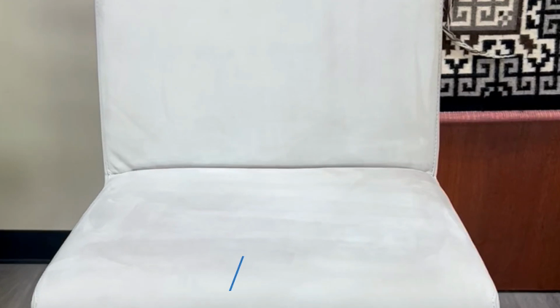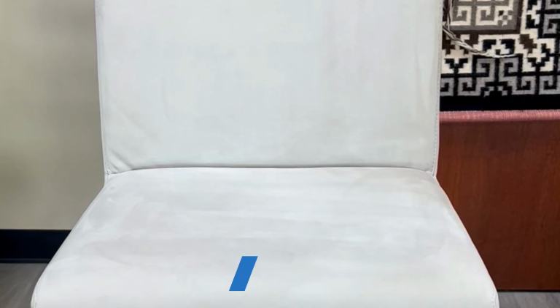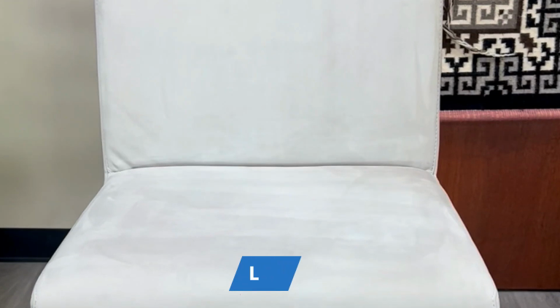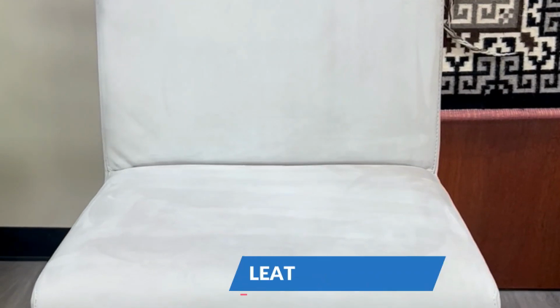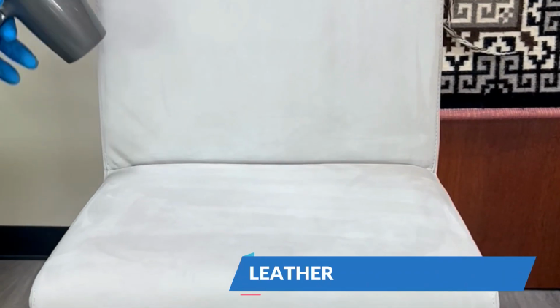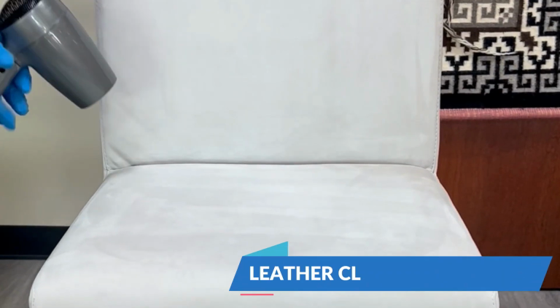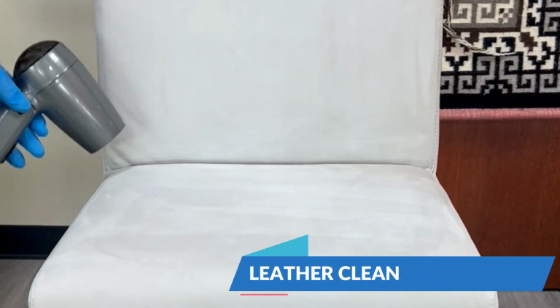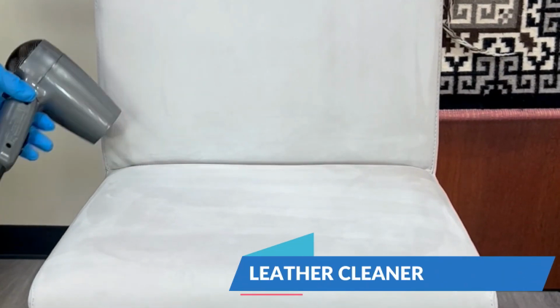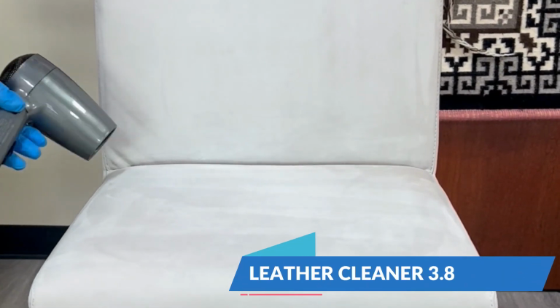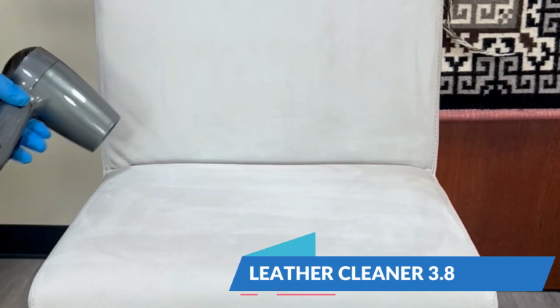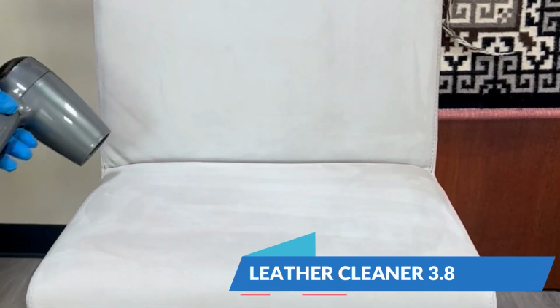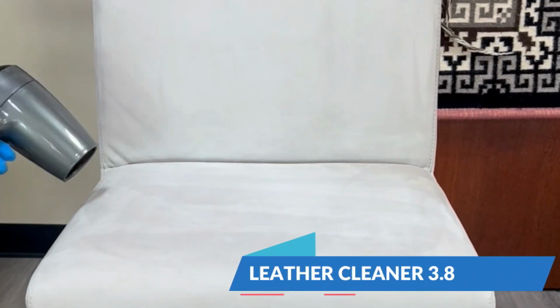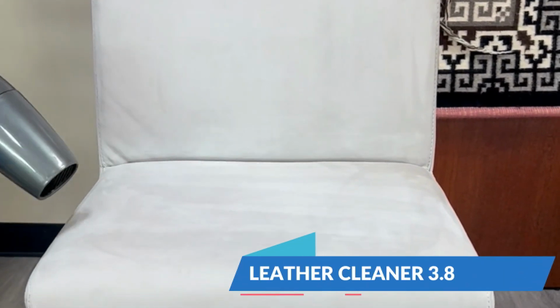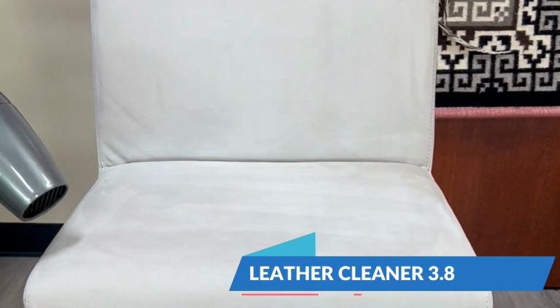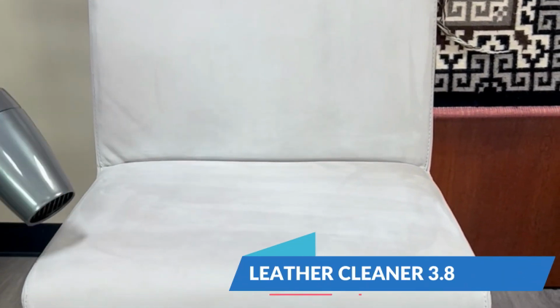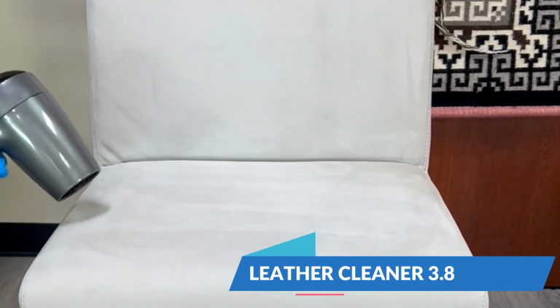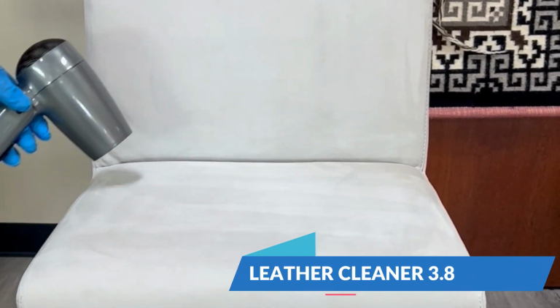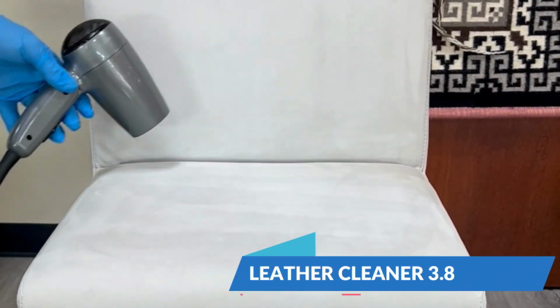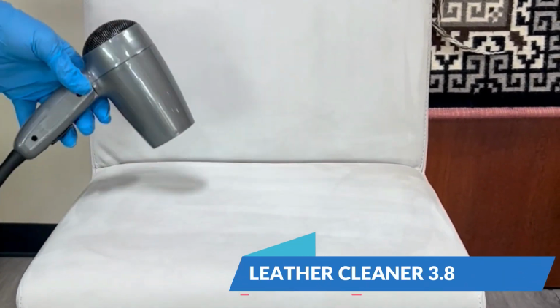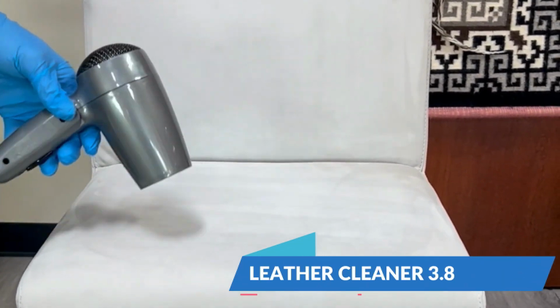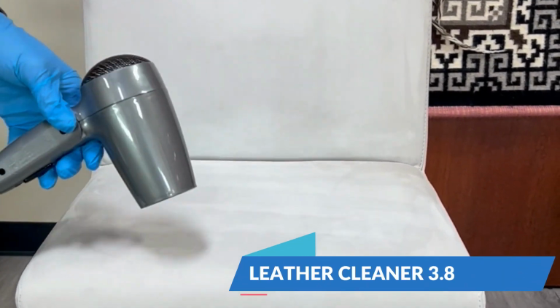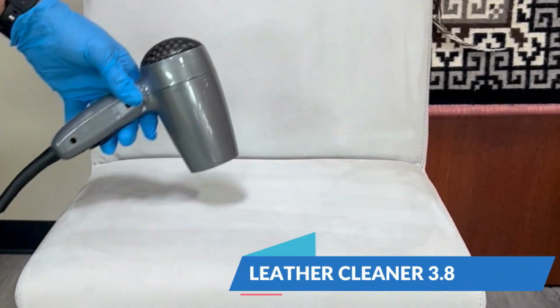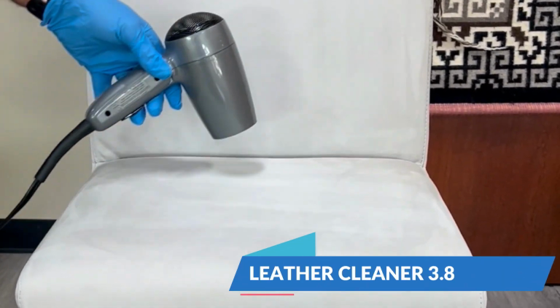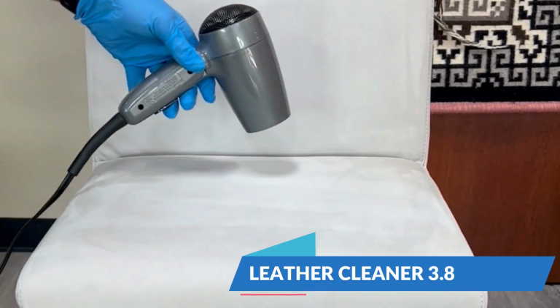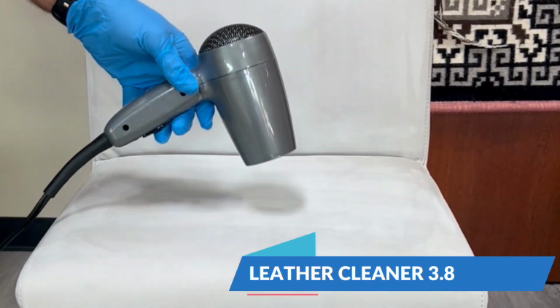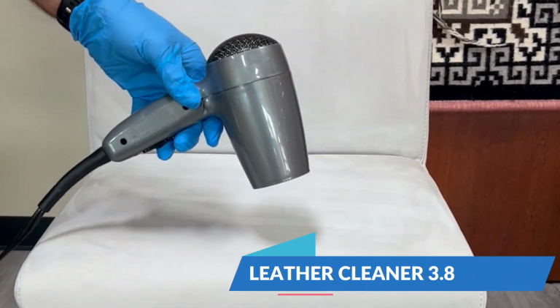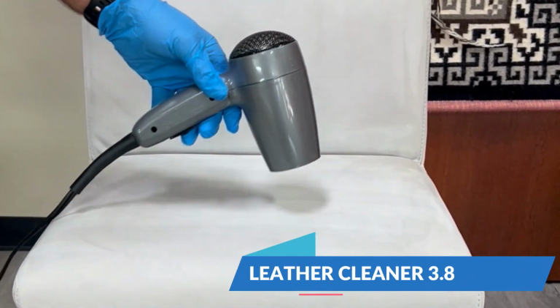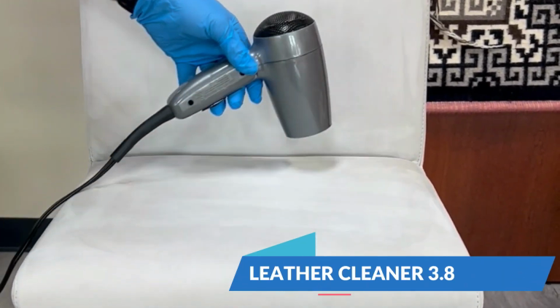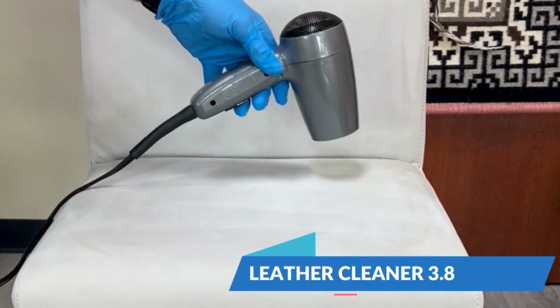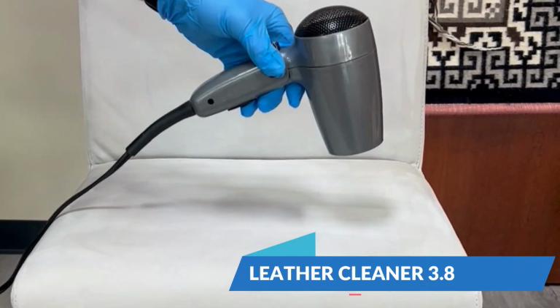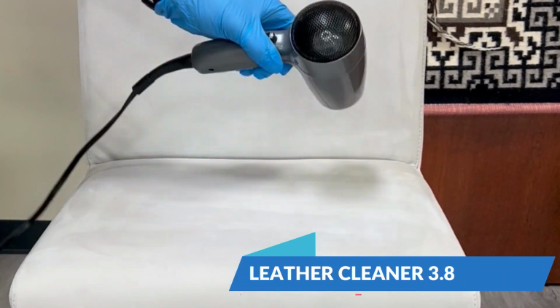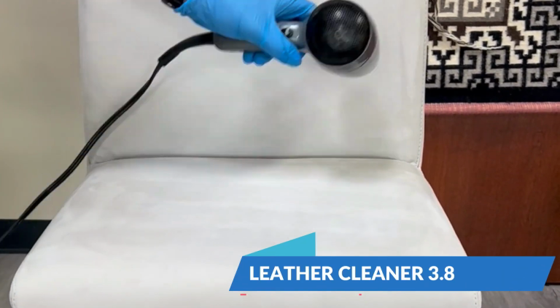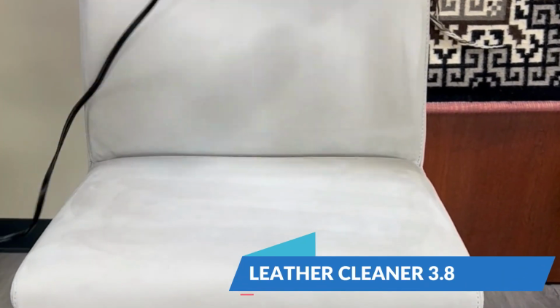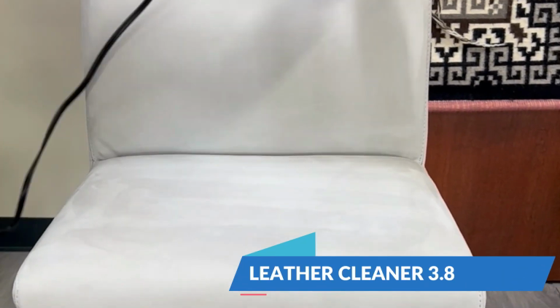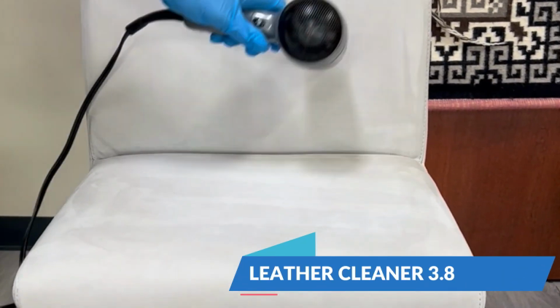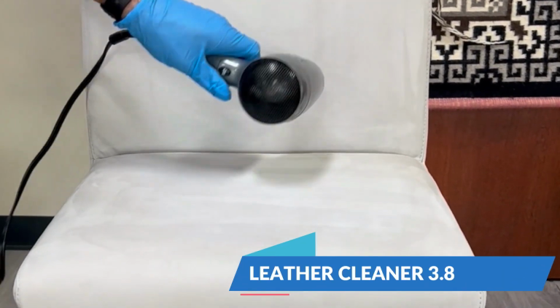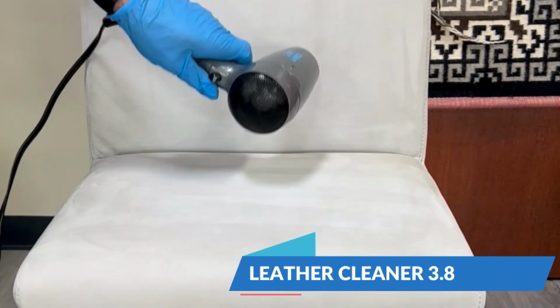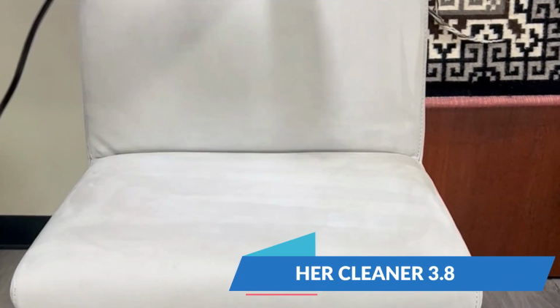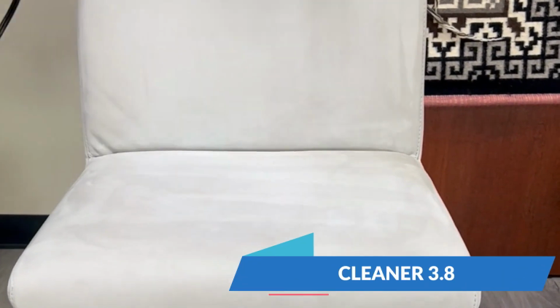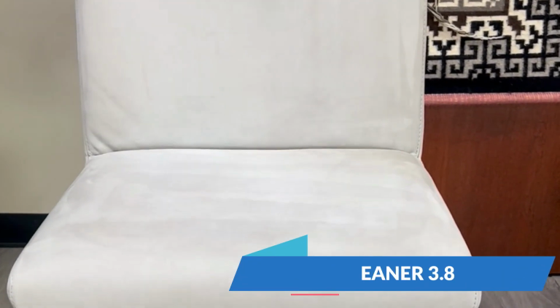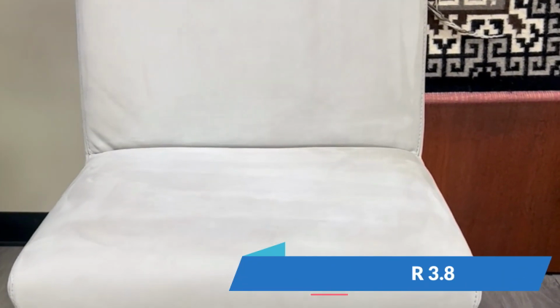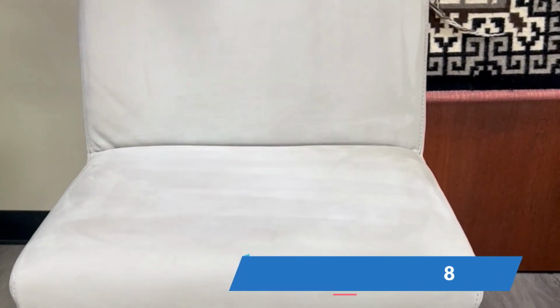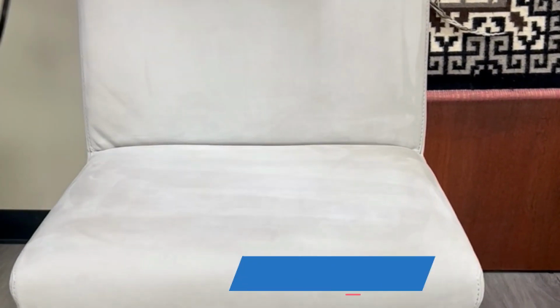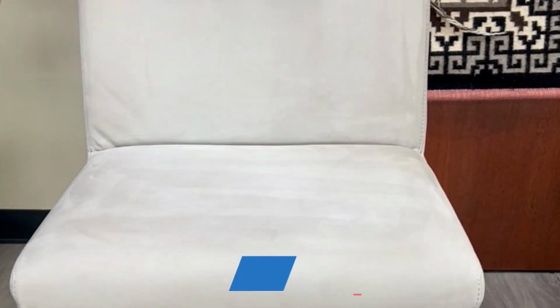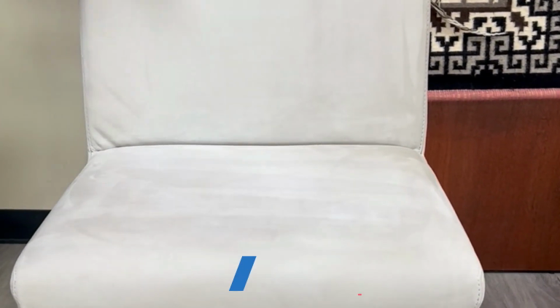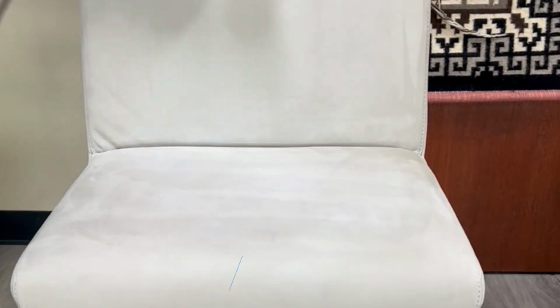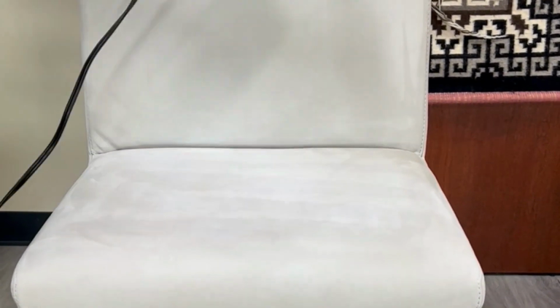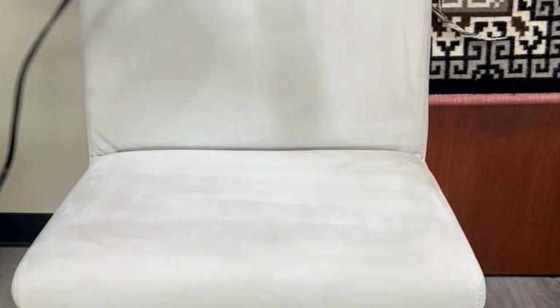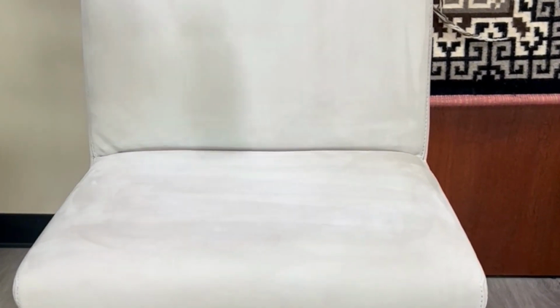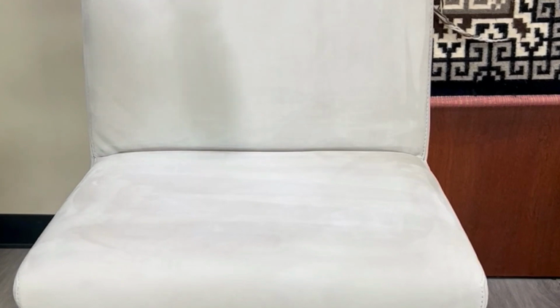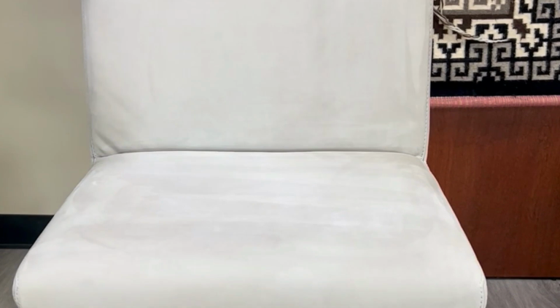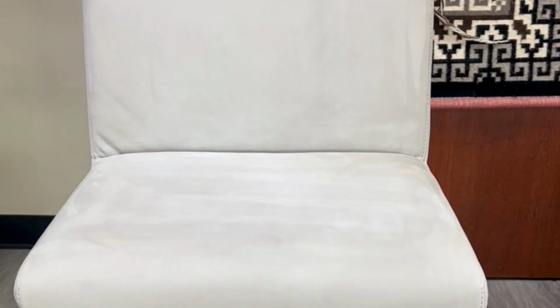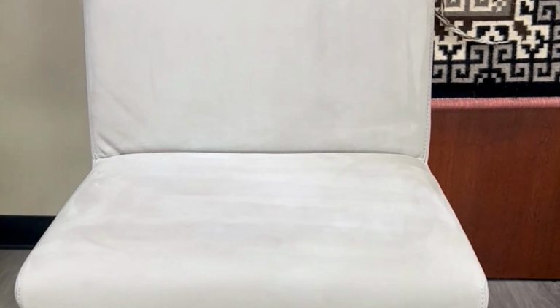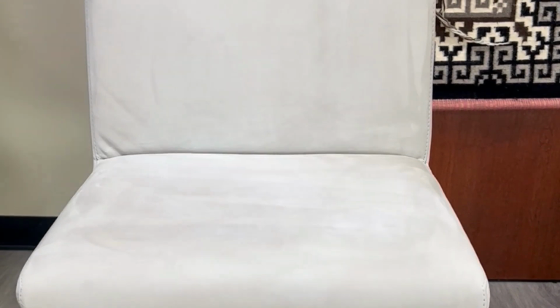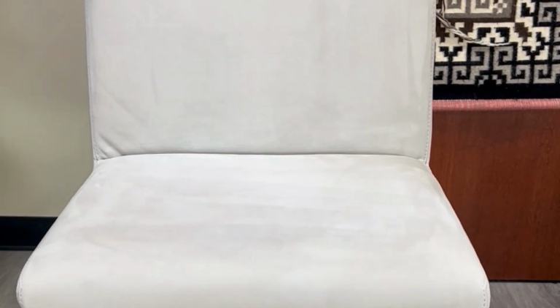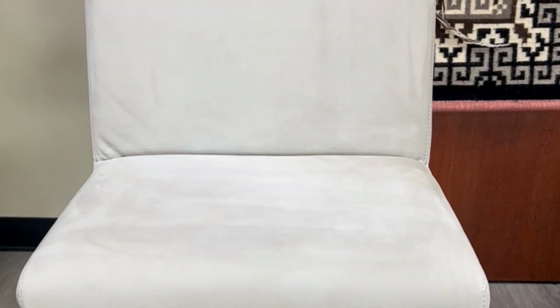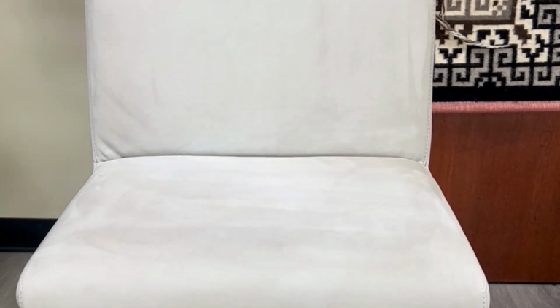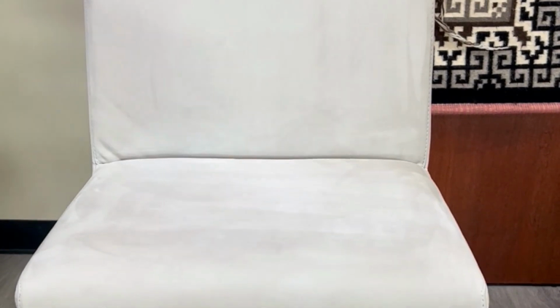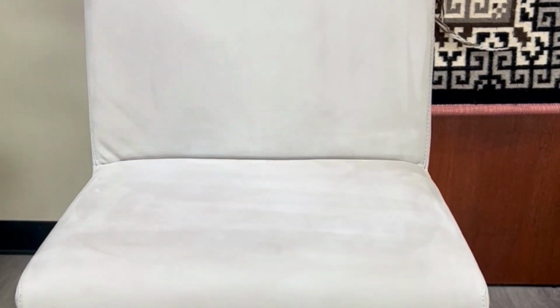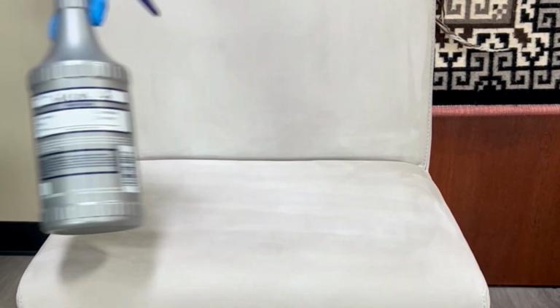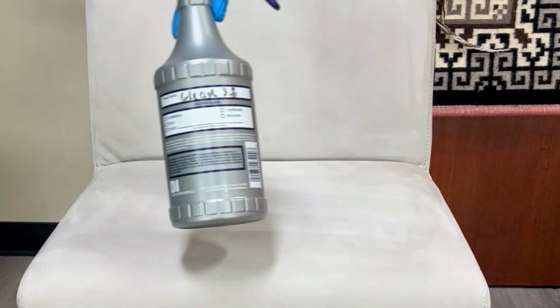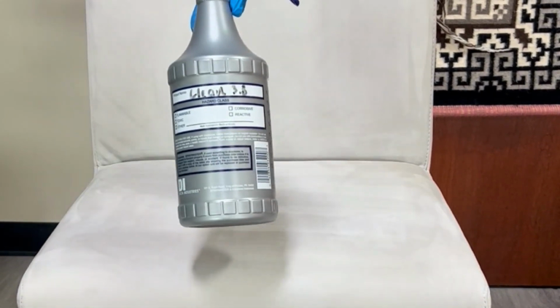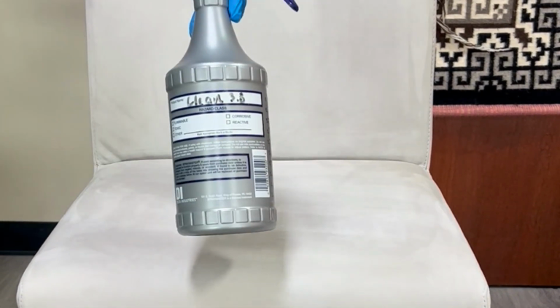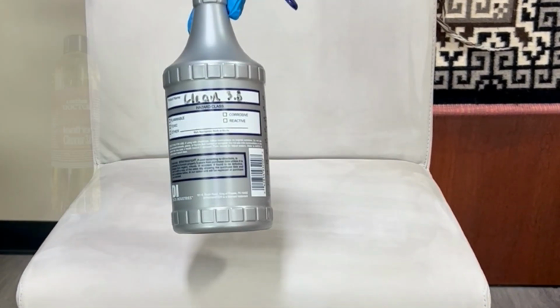First, you want to heat up the leather to help open up those pores, allowing your cleaning solution to penetrate a lot better.